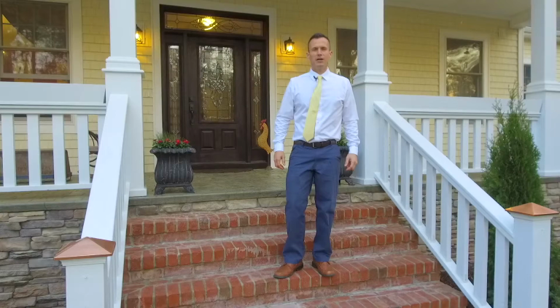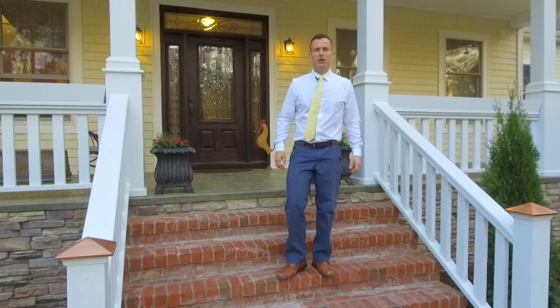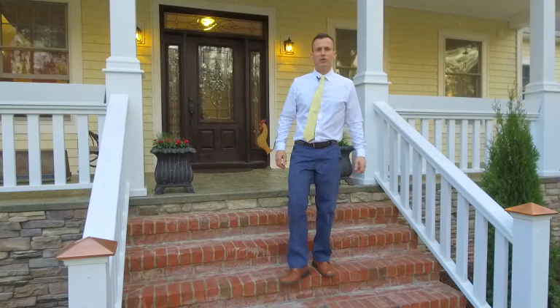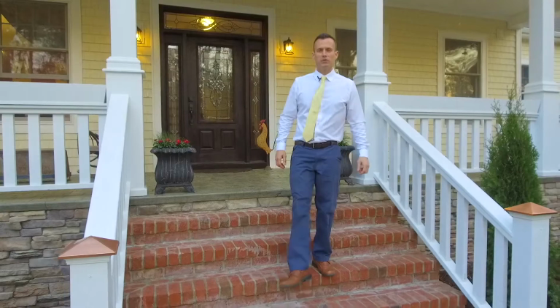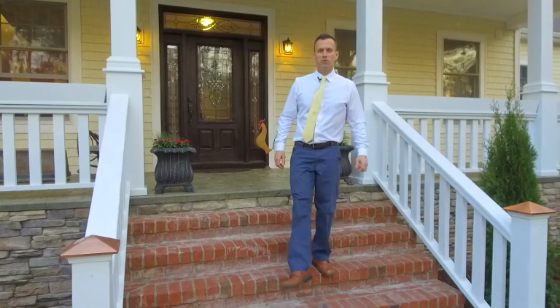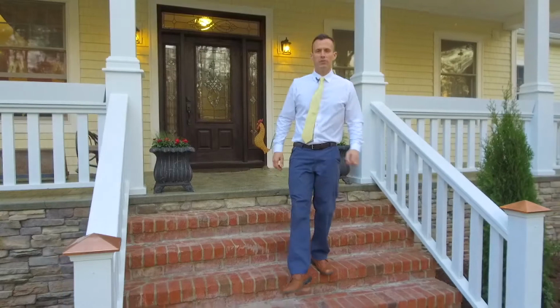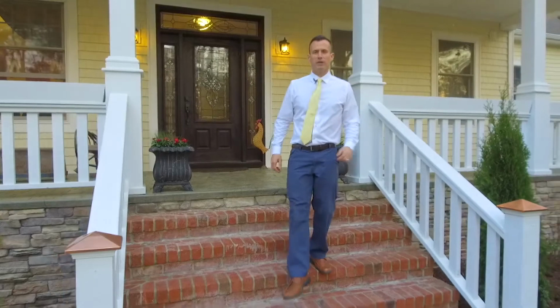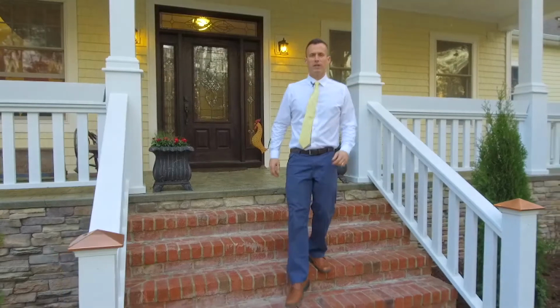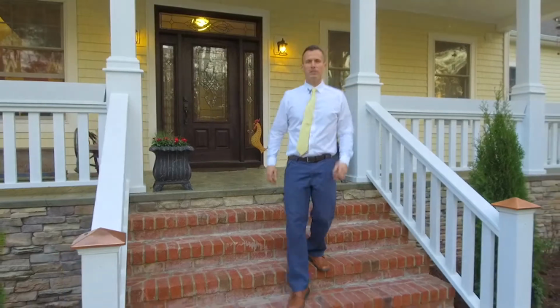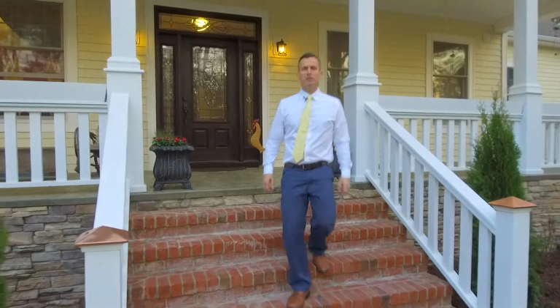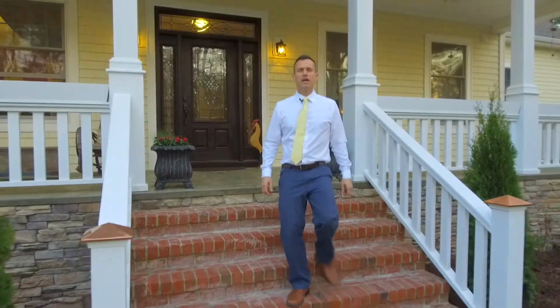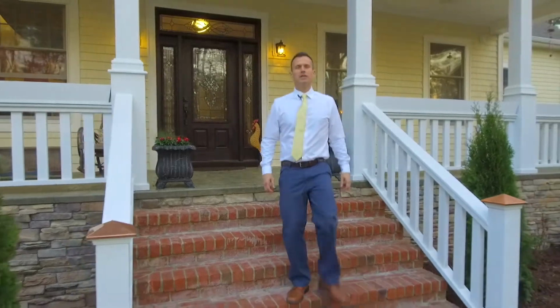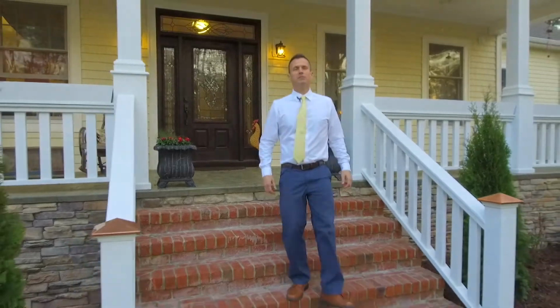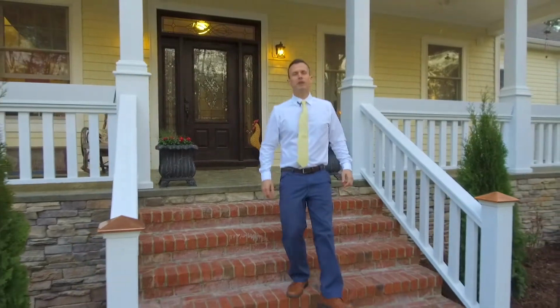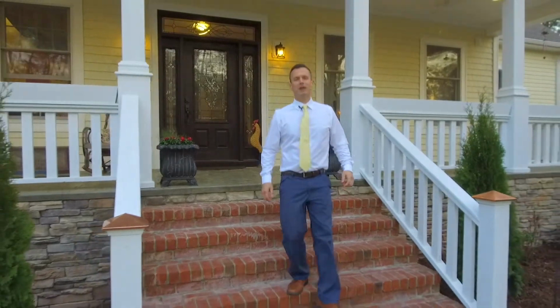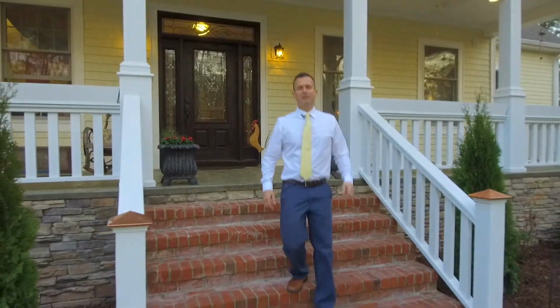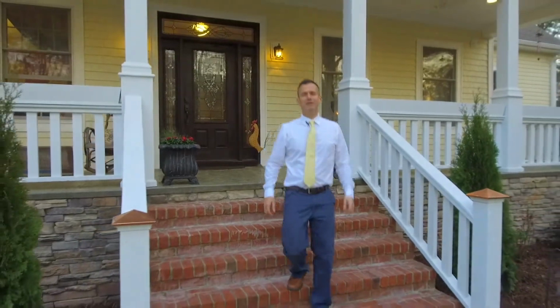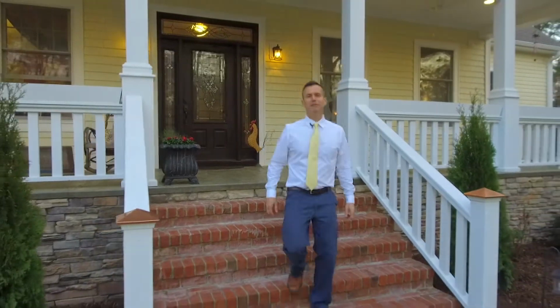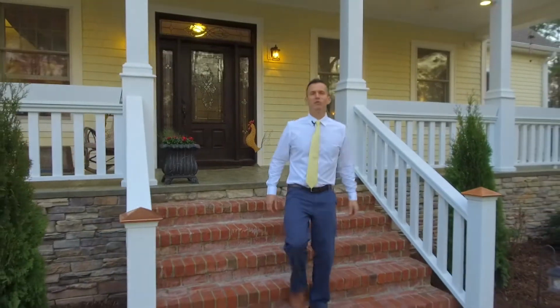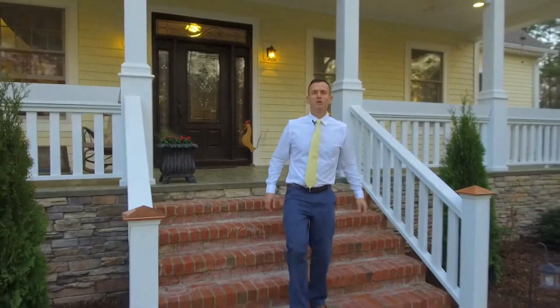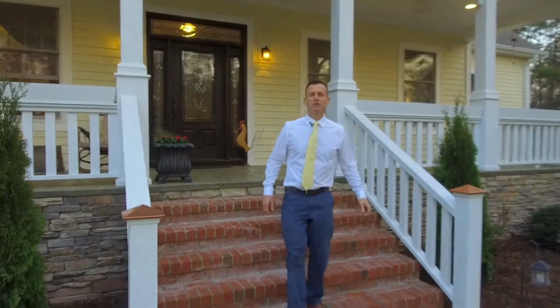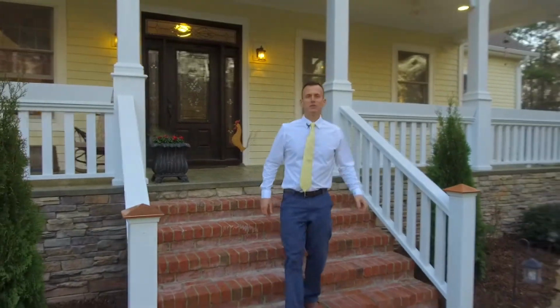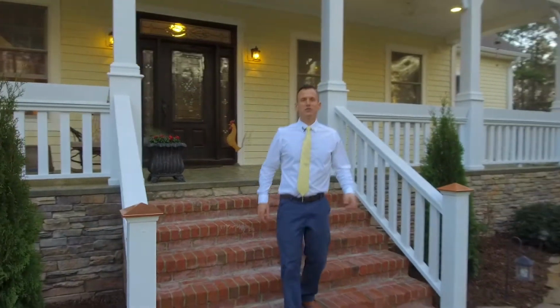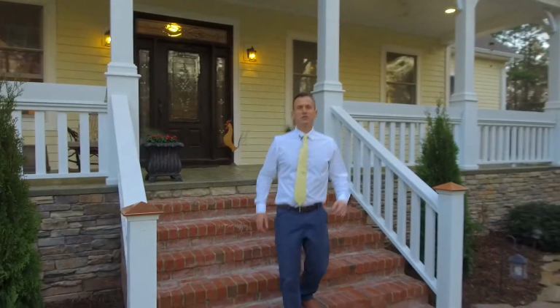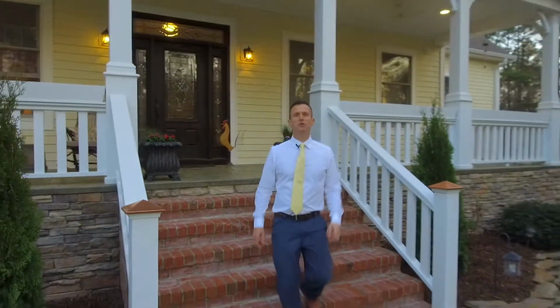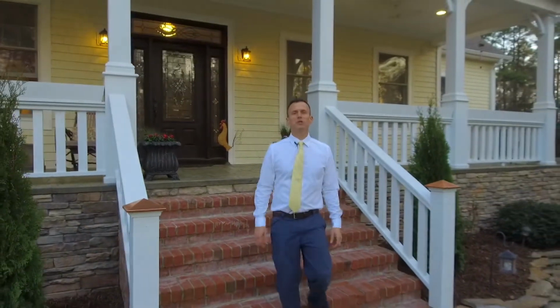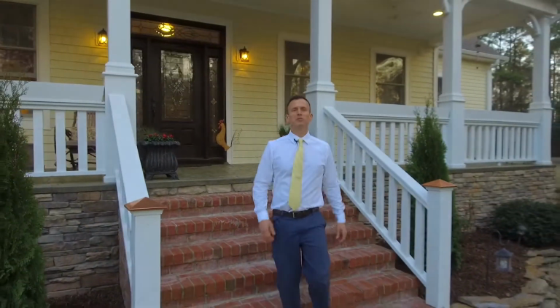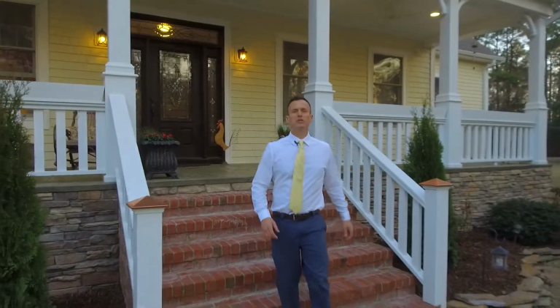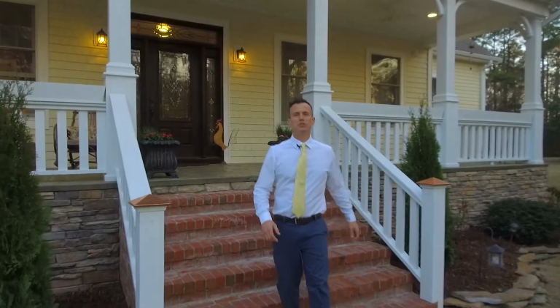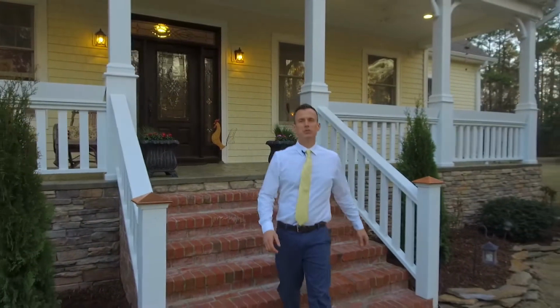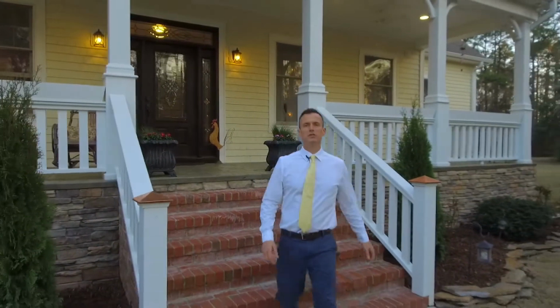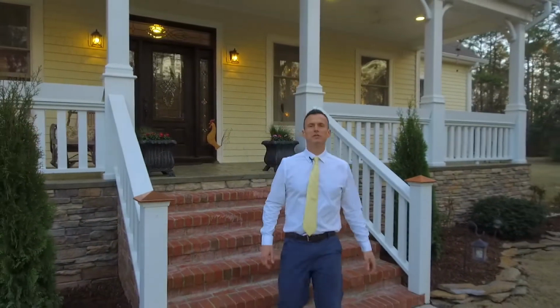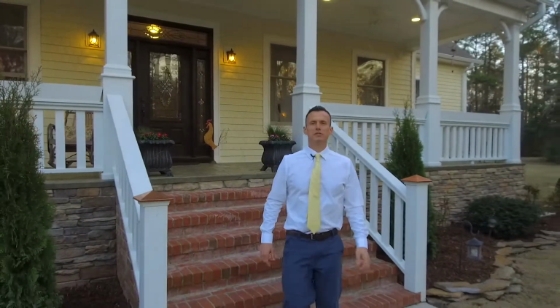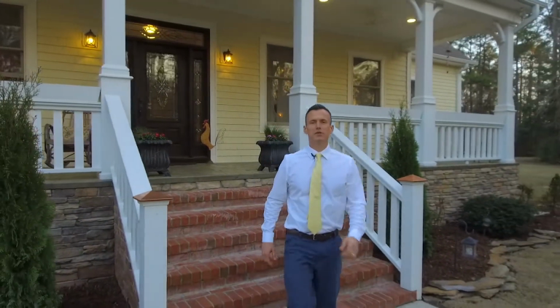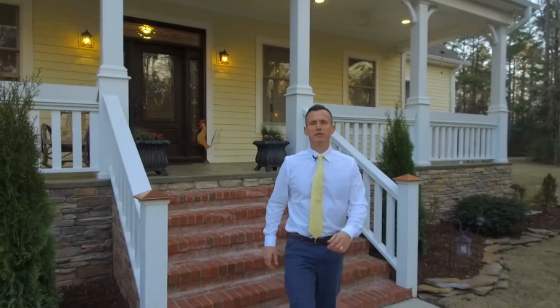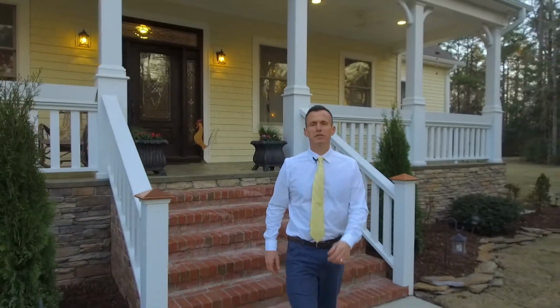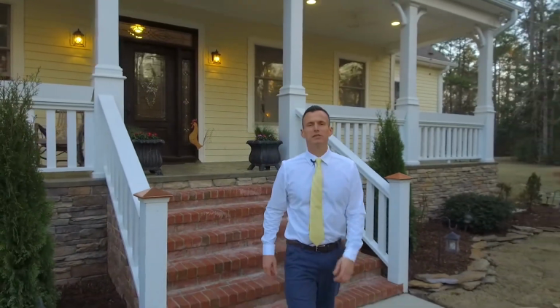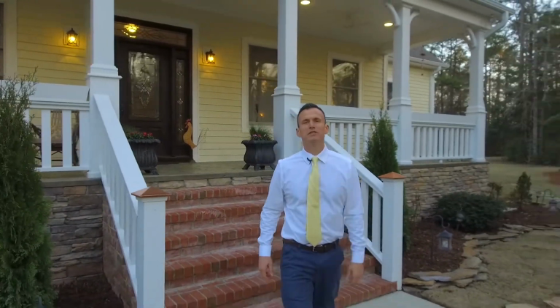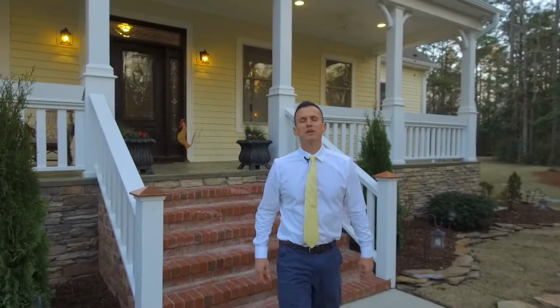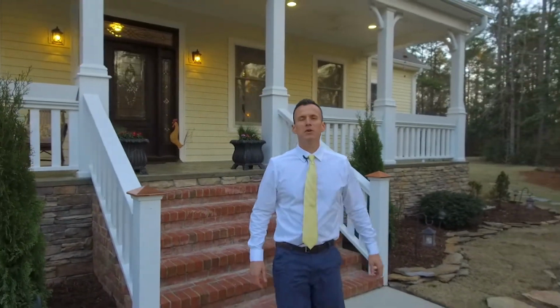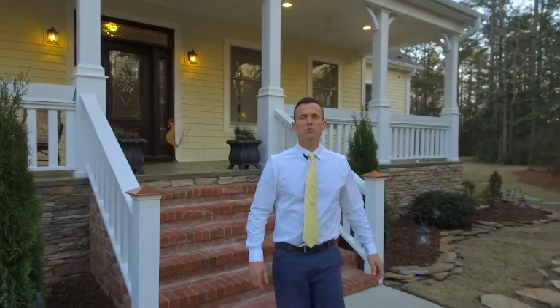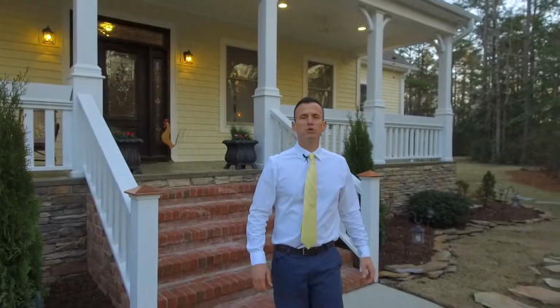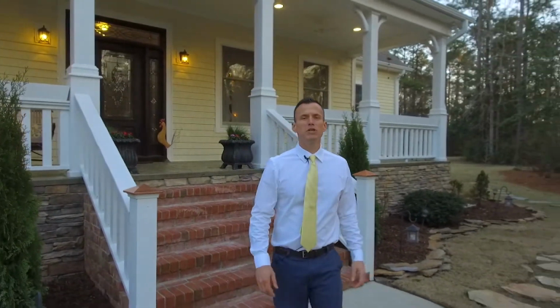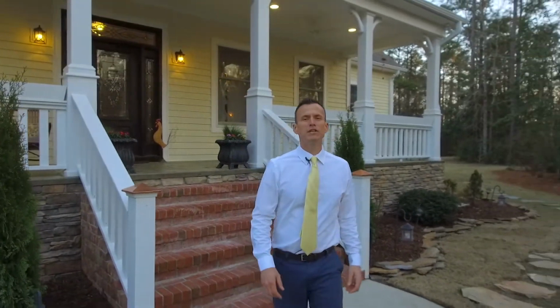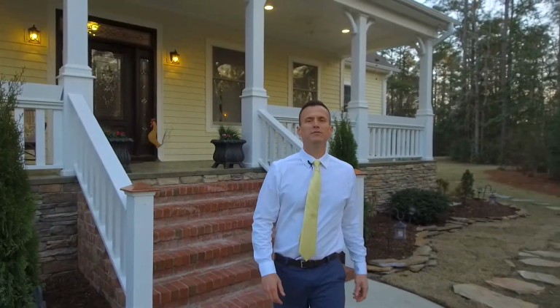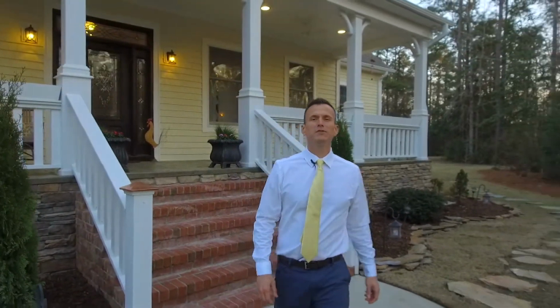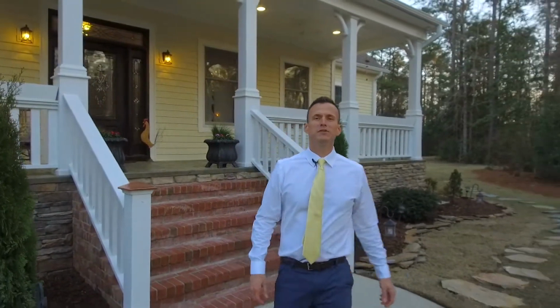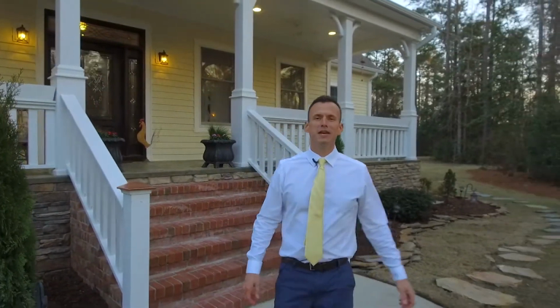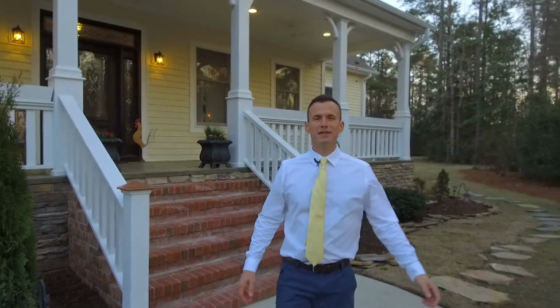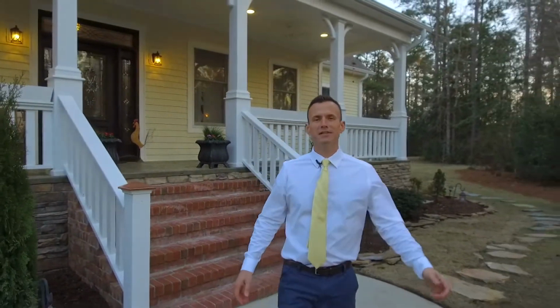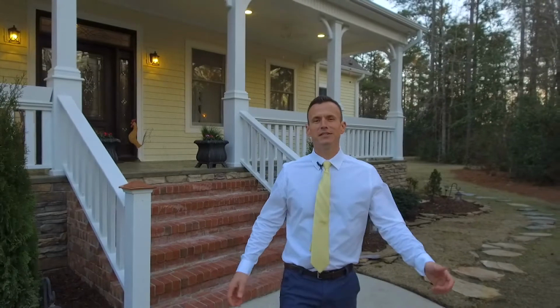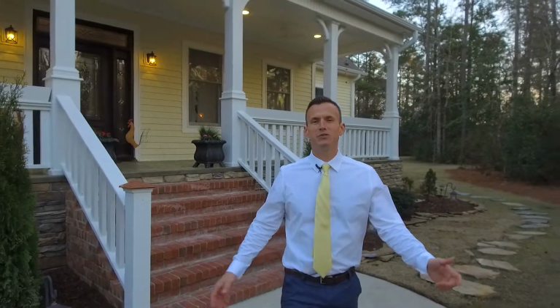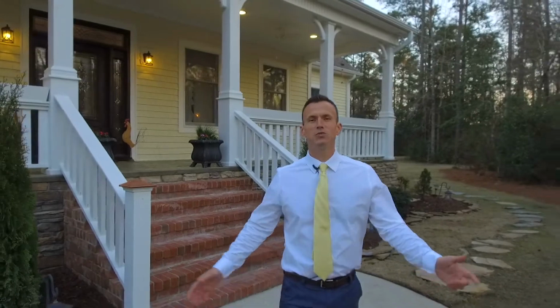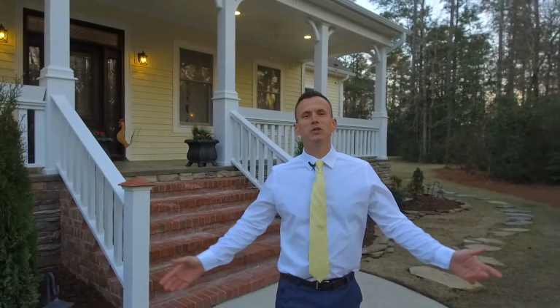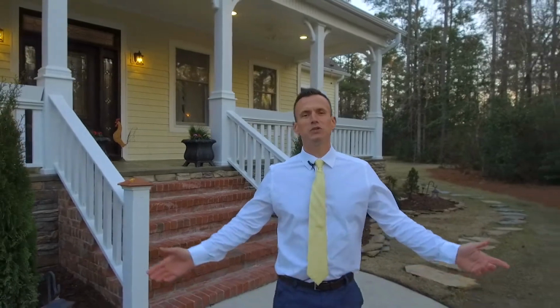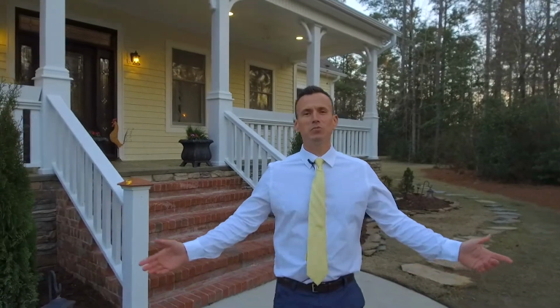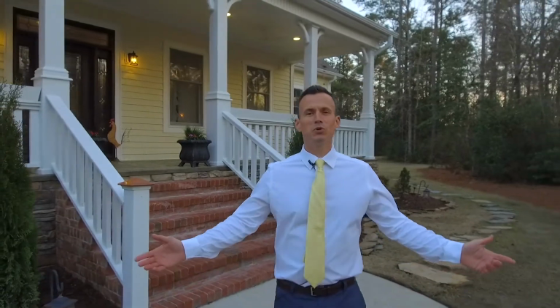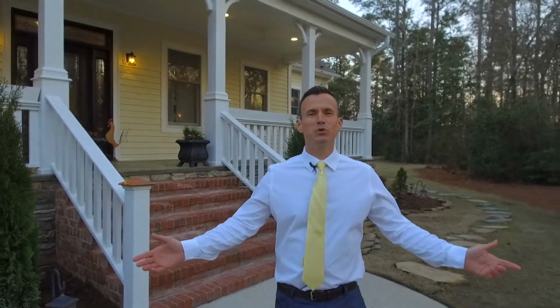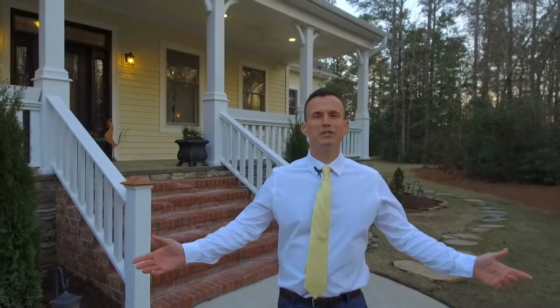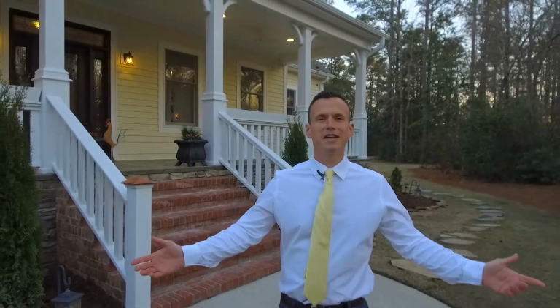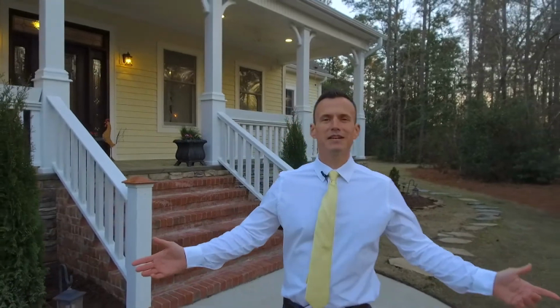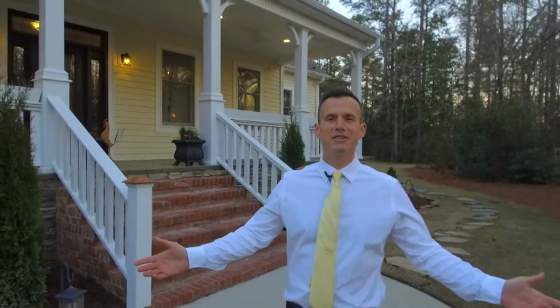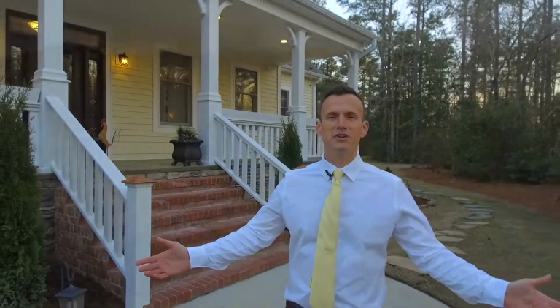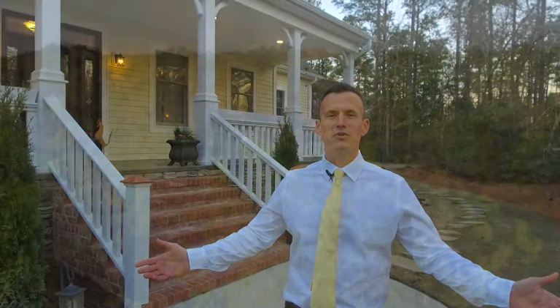Hello everyone, my name is Adam Connolly. I'm with Century 21 Sawyer & Associates. Presented for sale is this William Poole designed home.